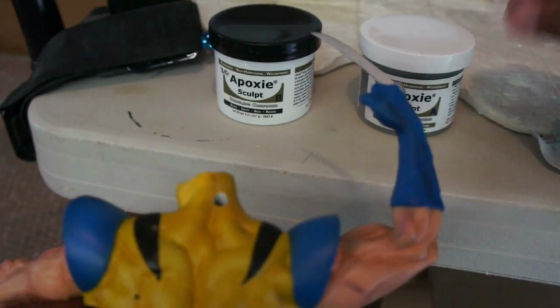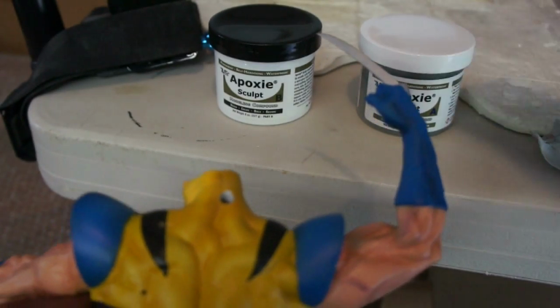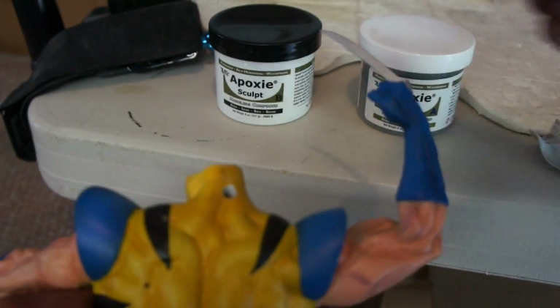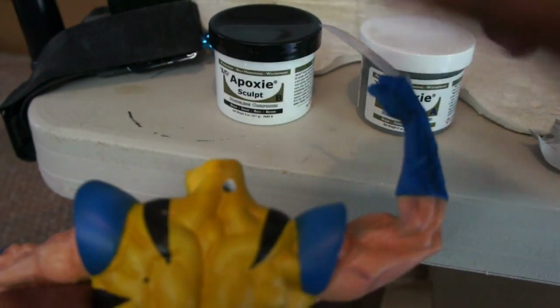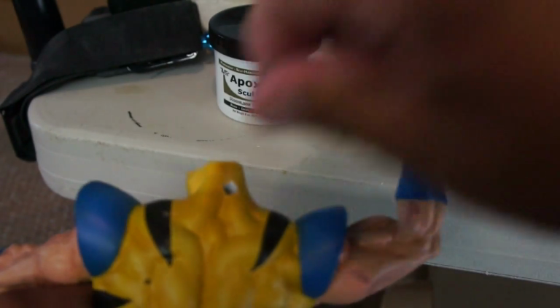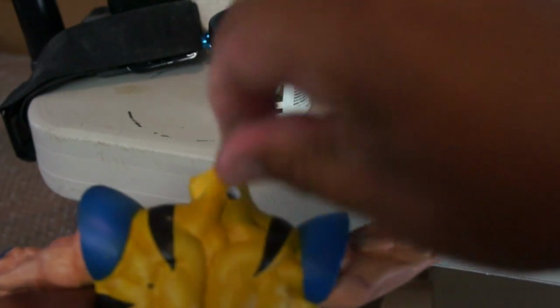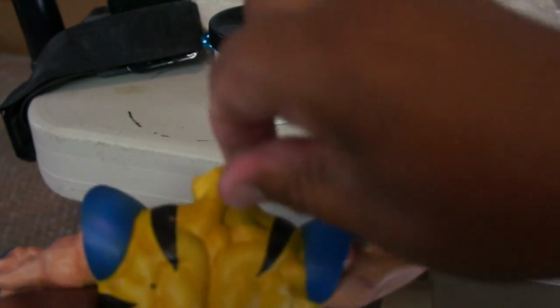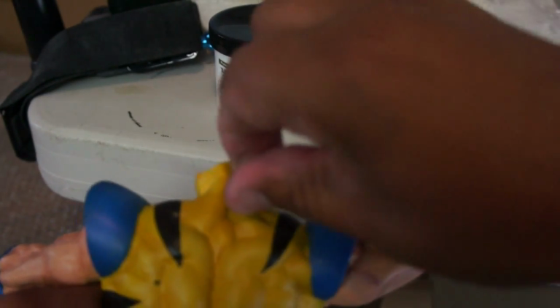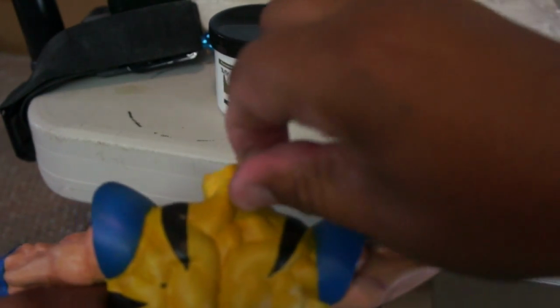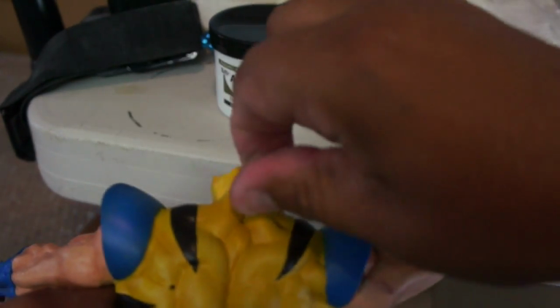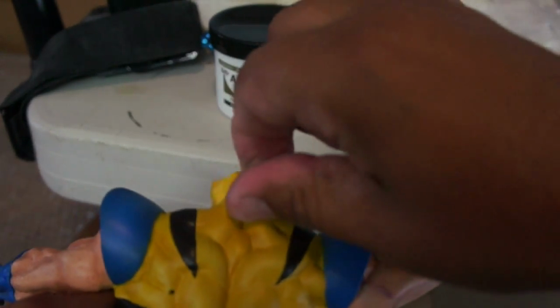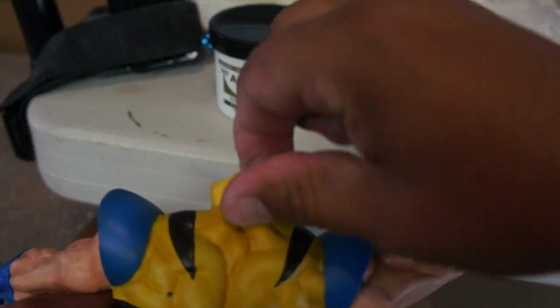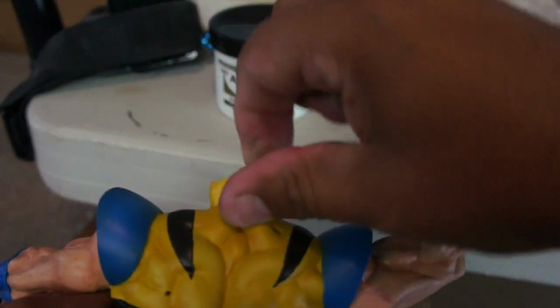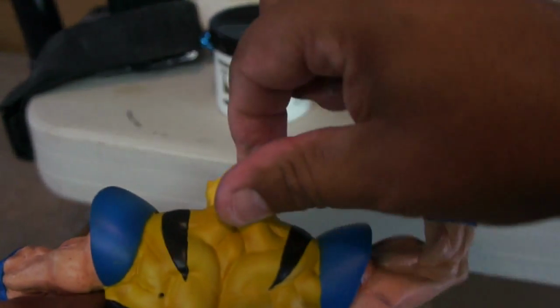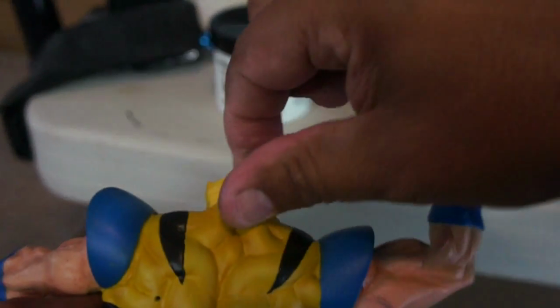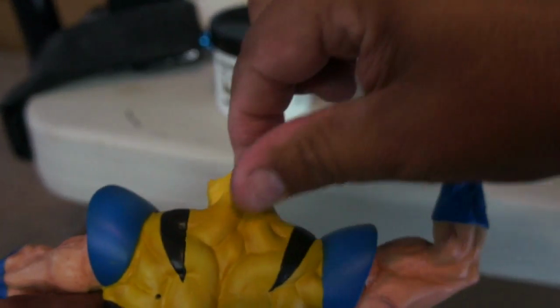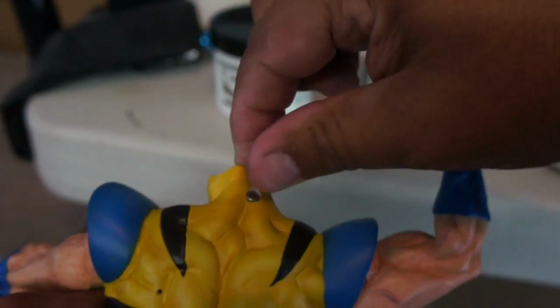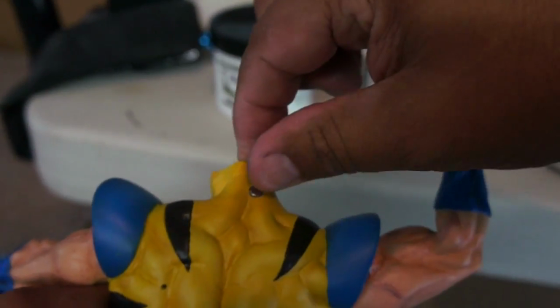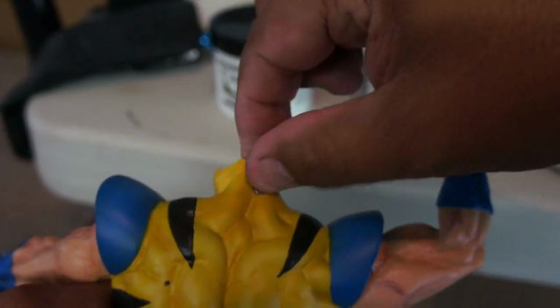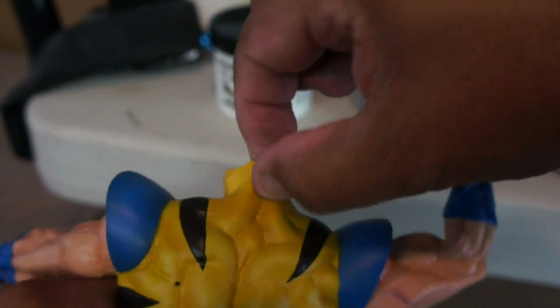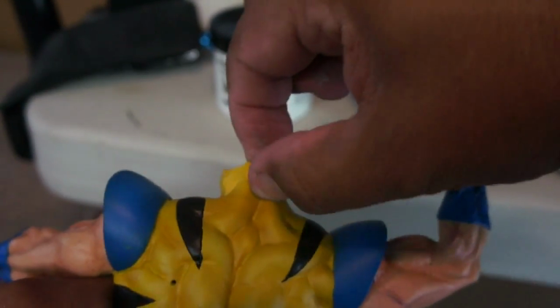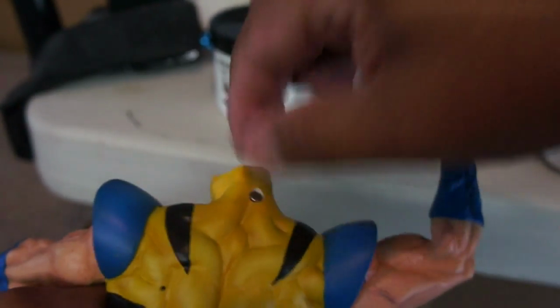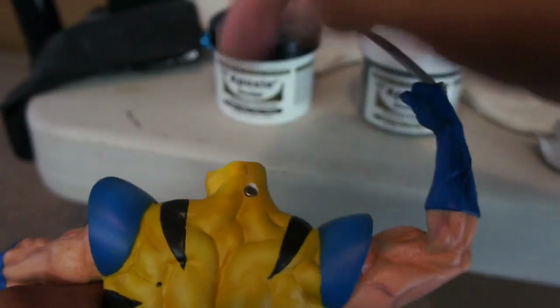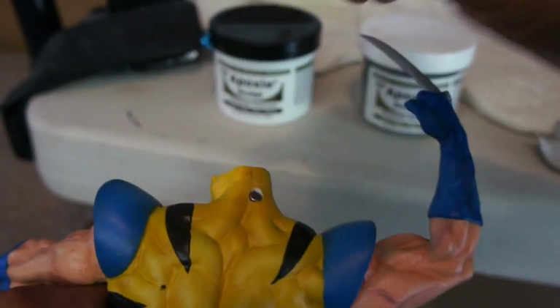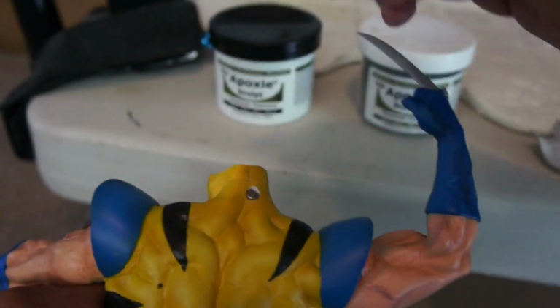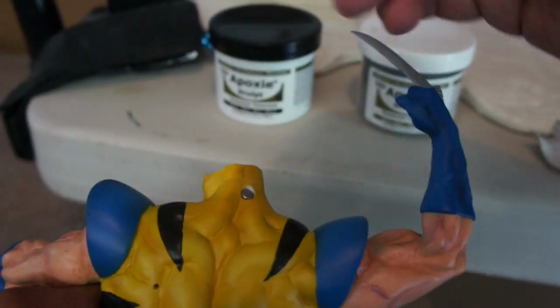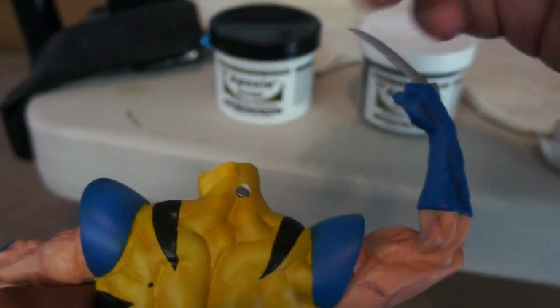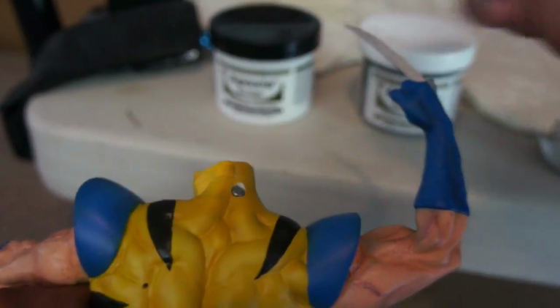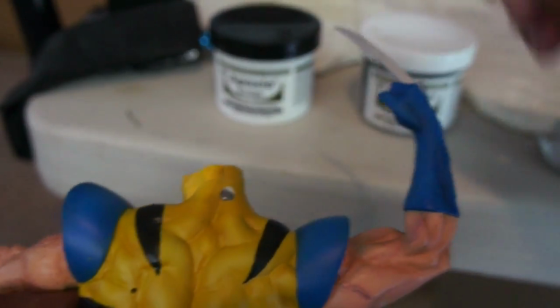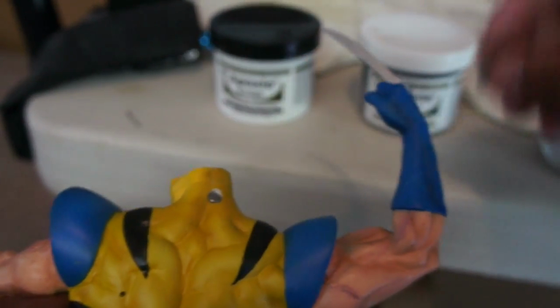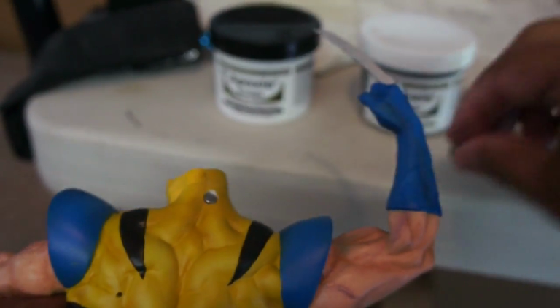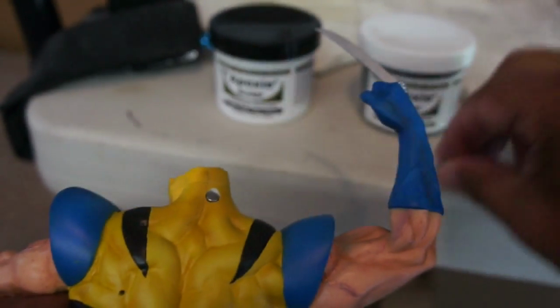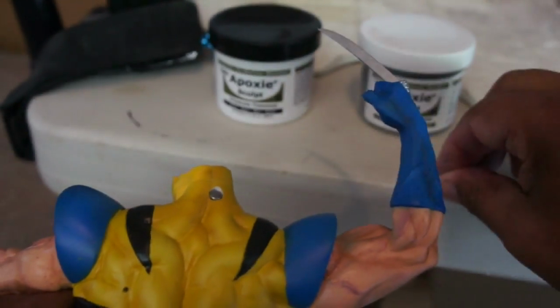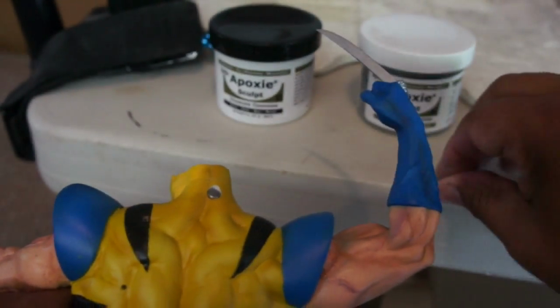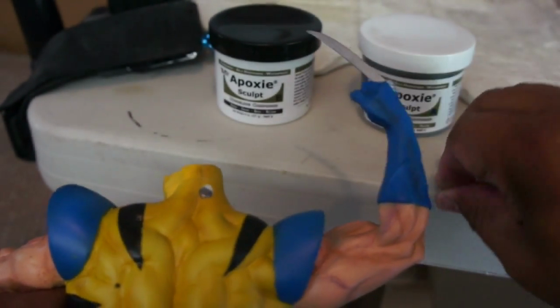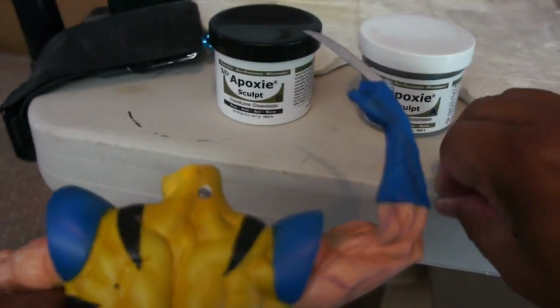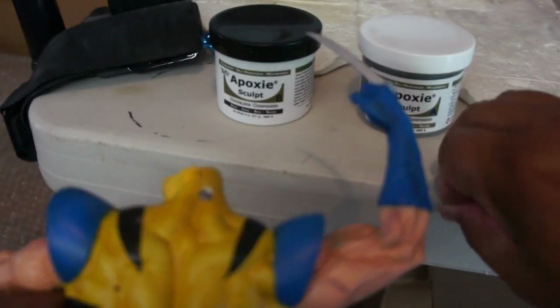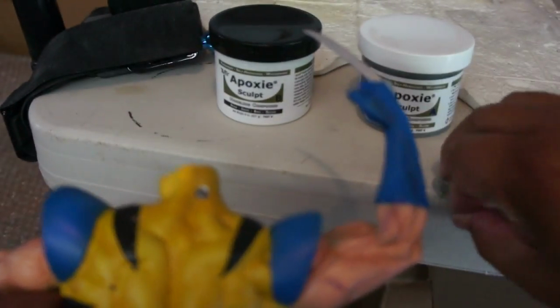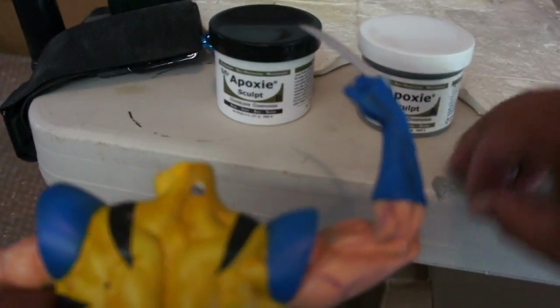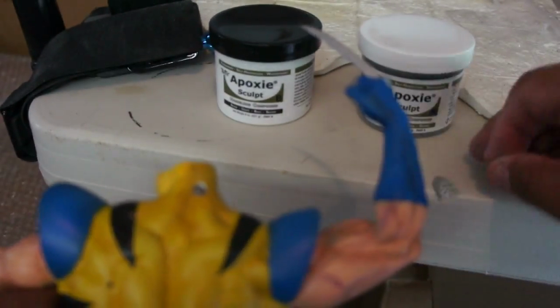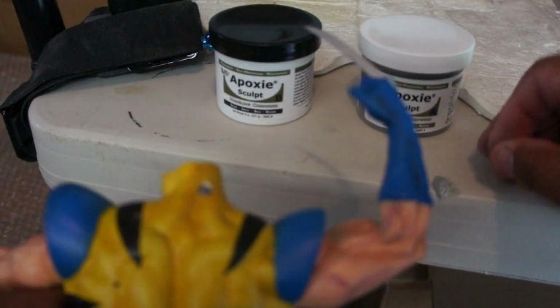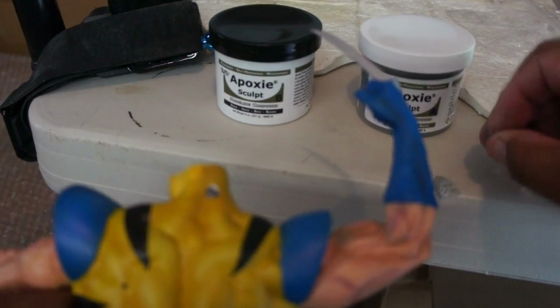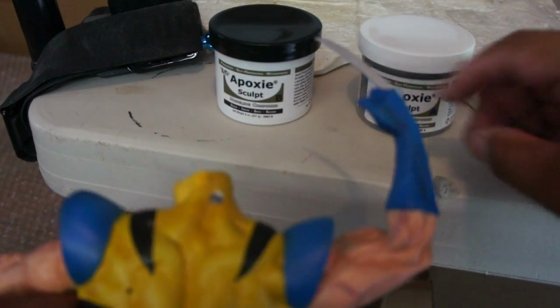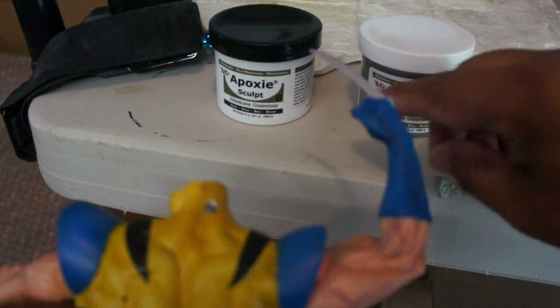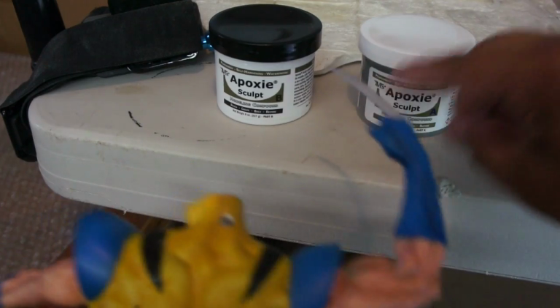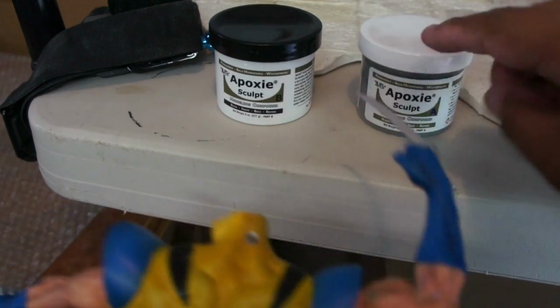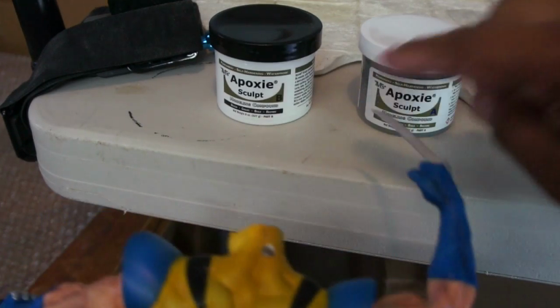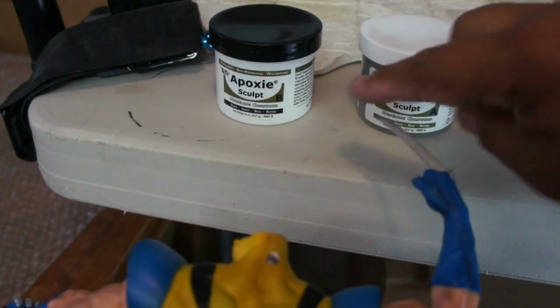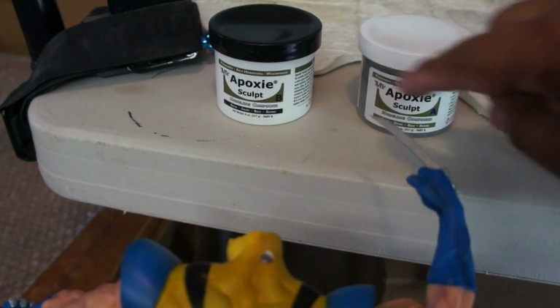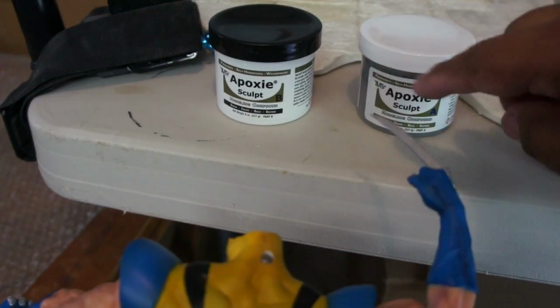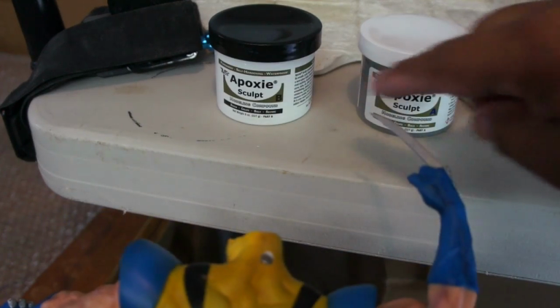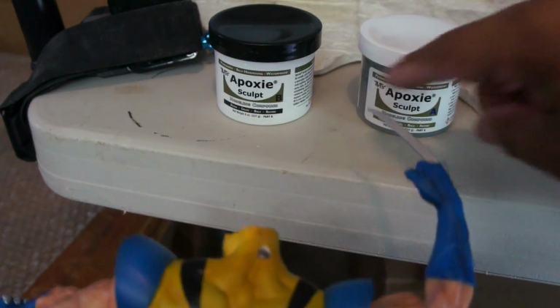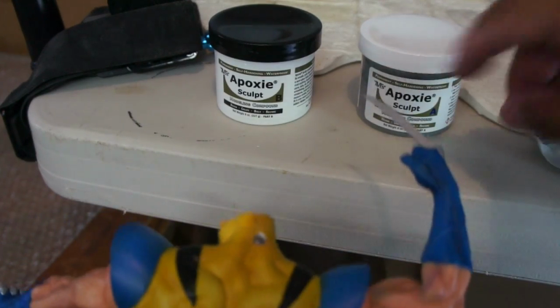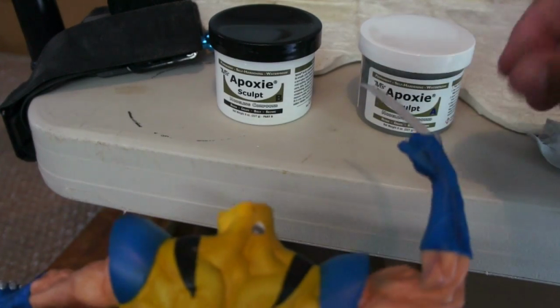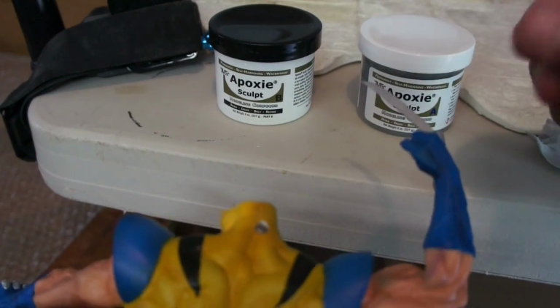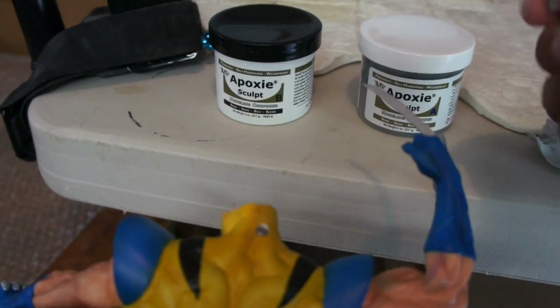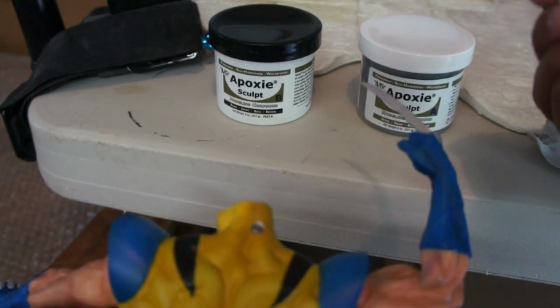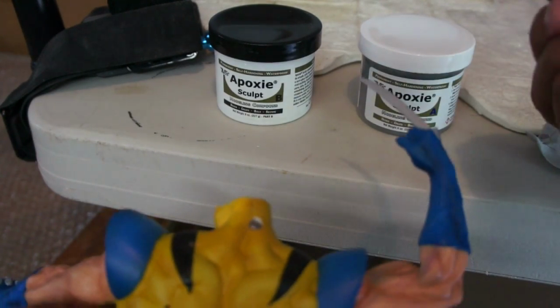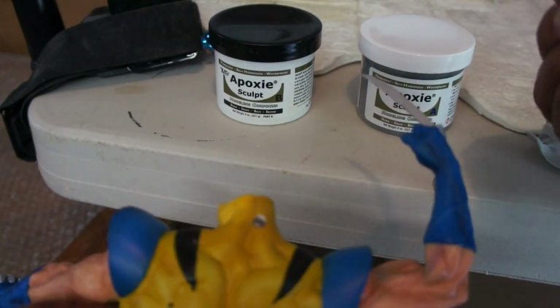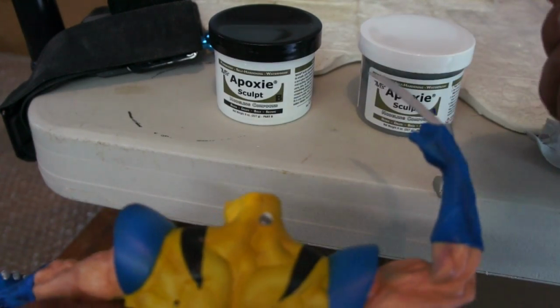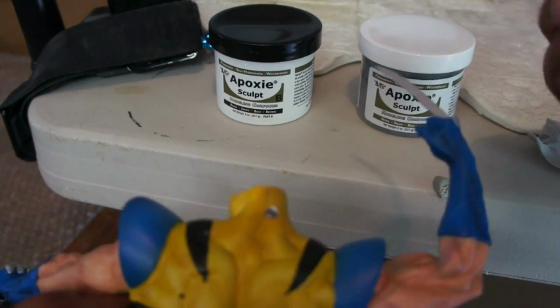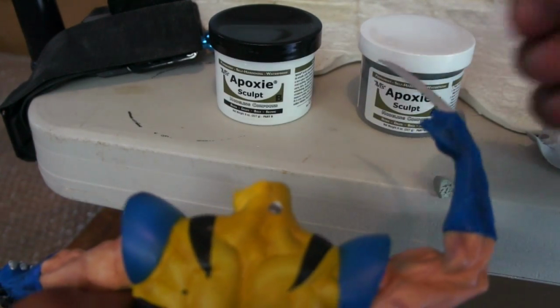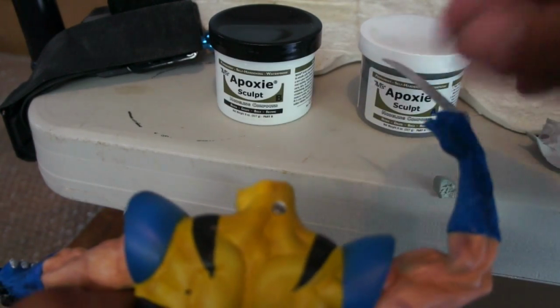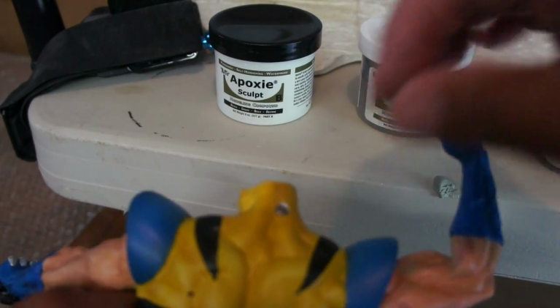So, get the magnet in there. Epoxy, equal amounts.